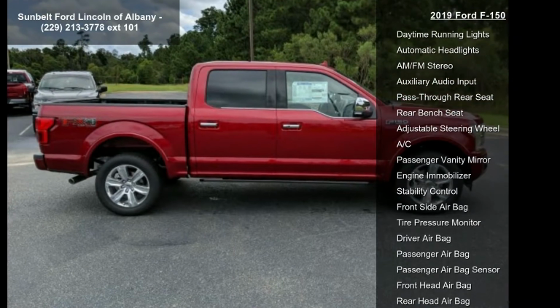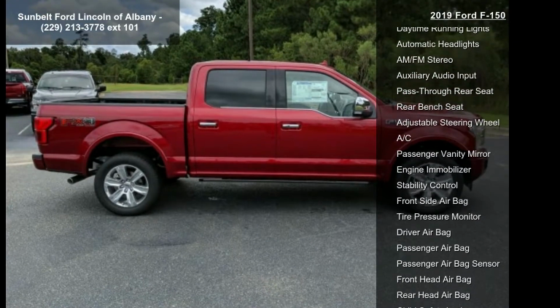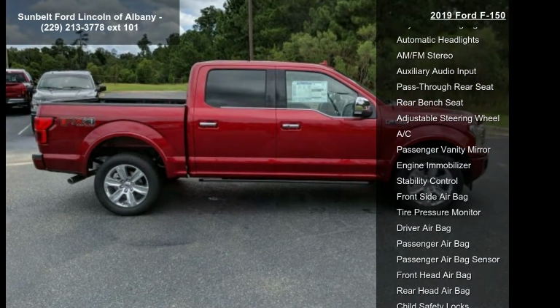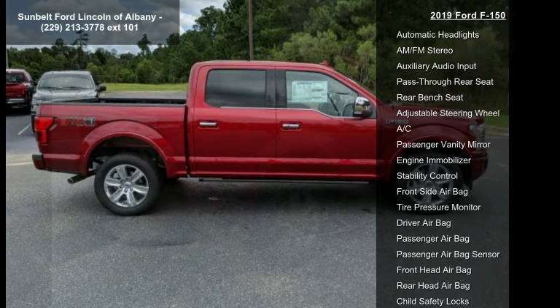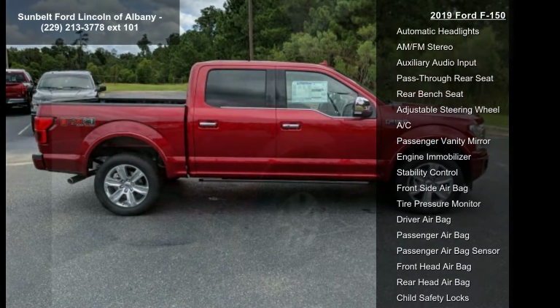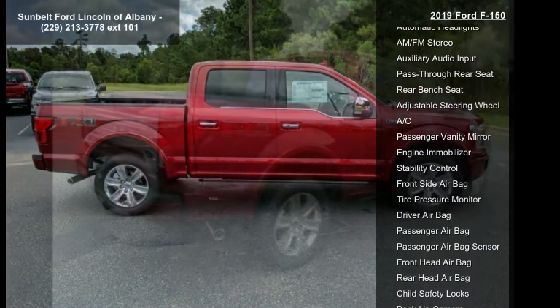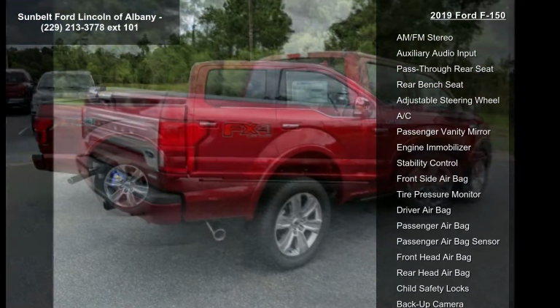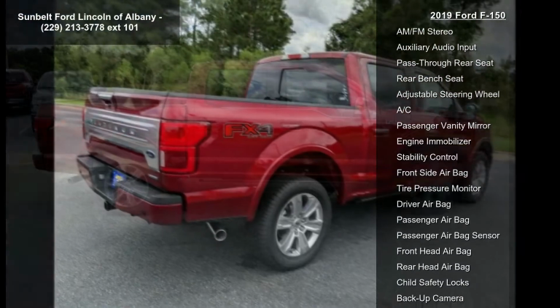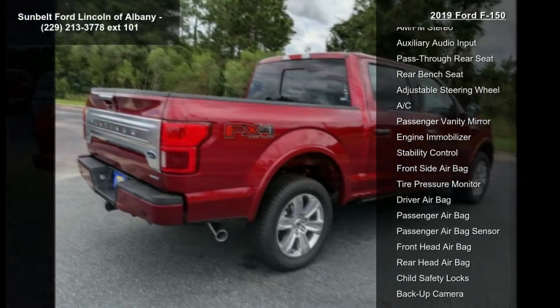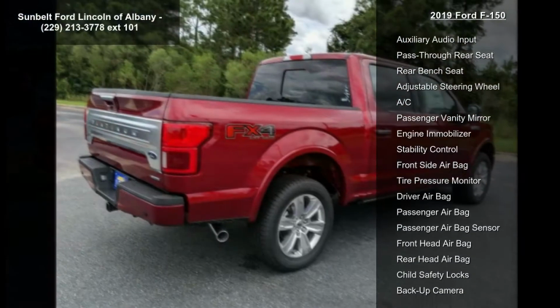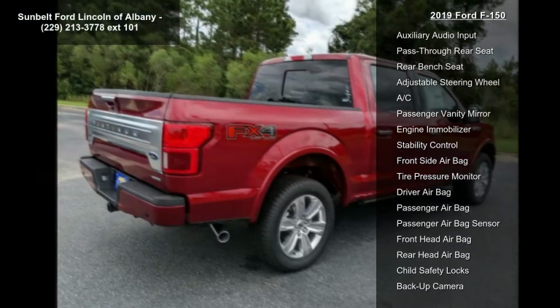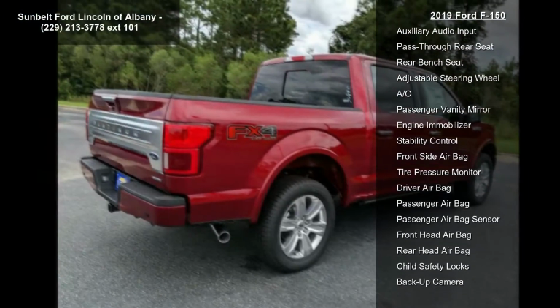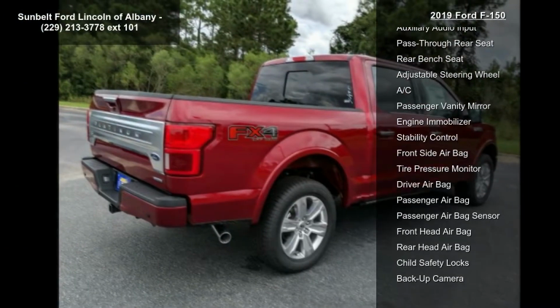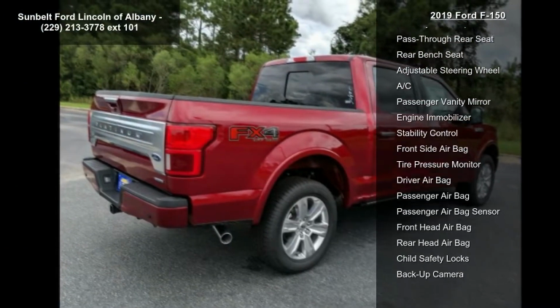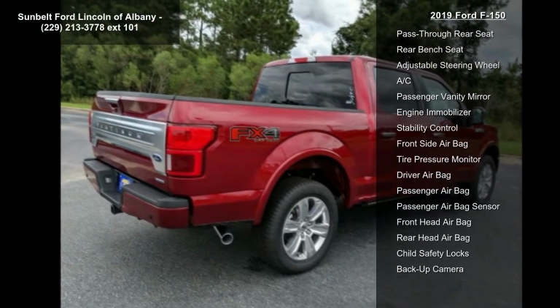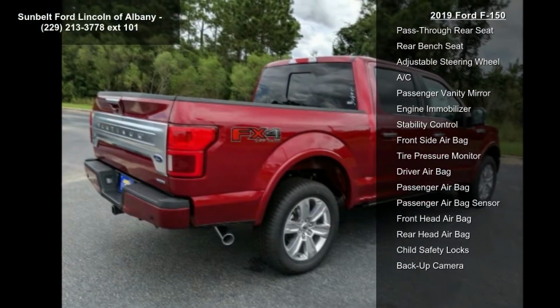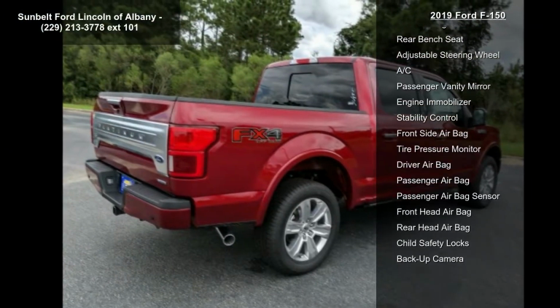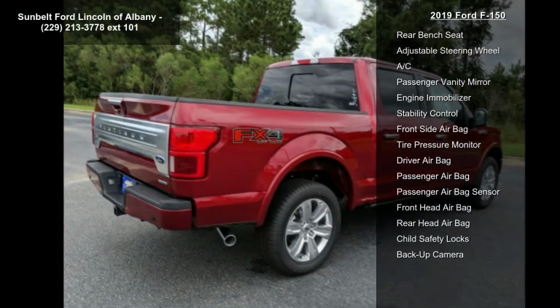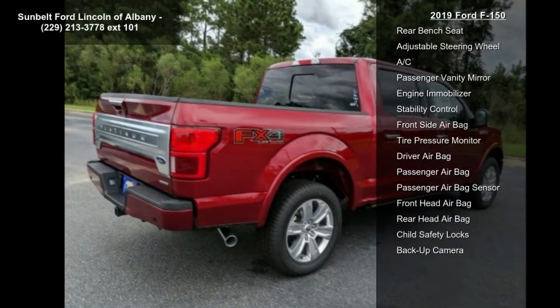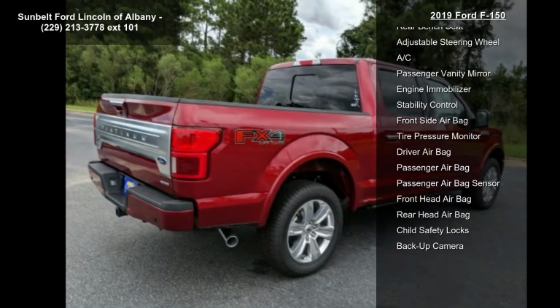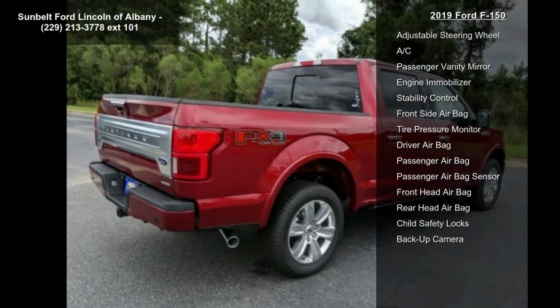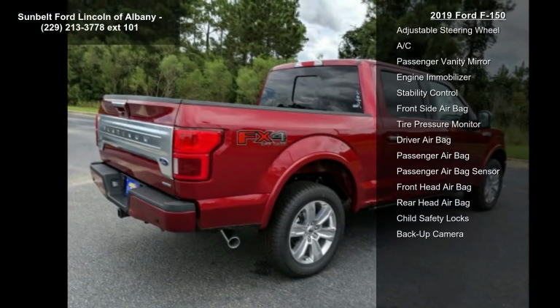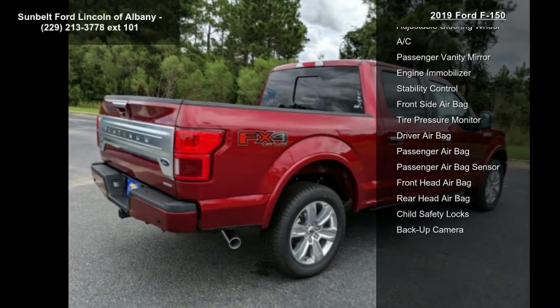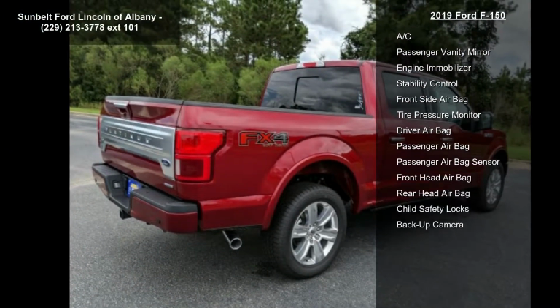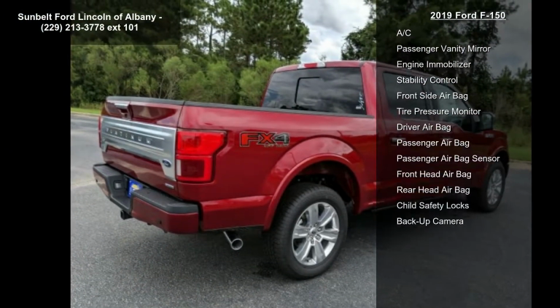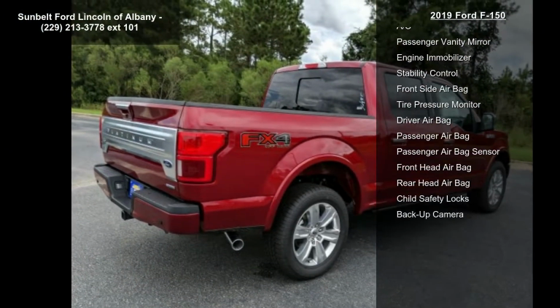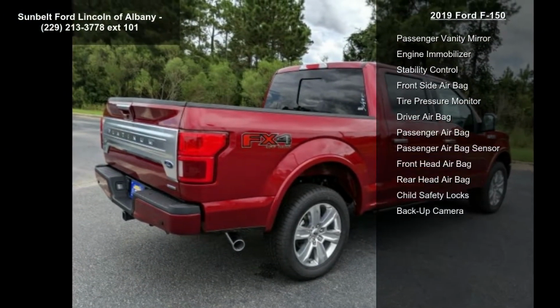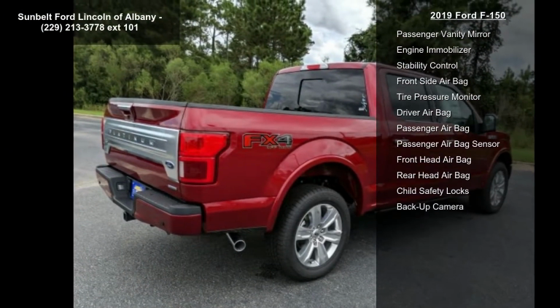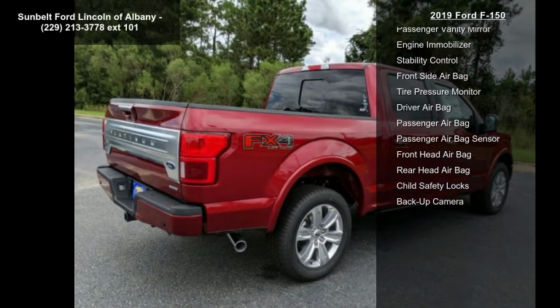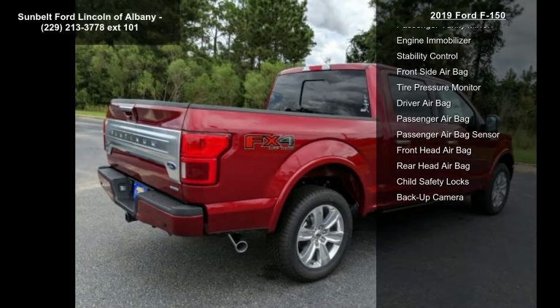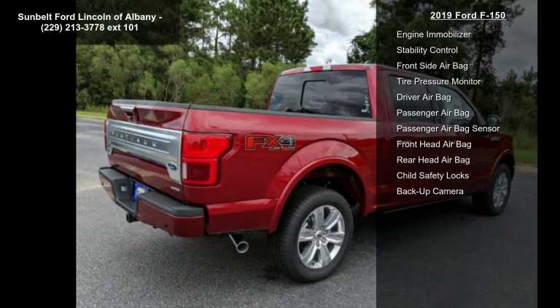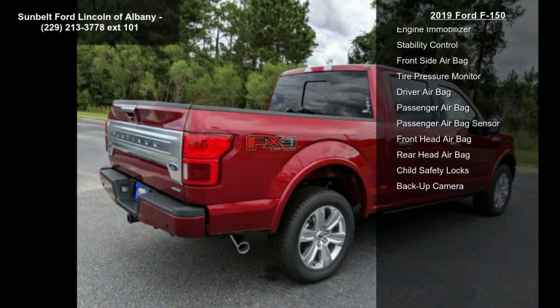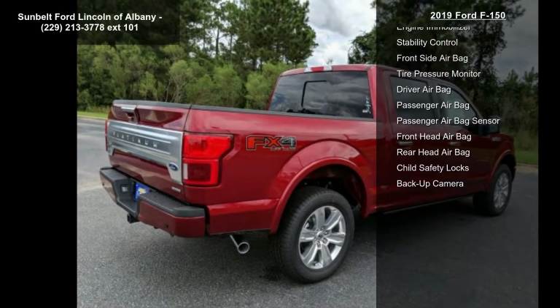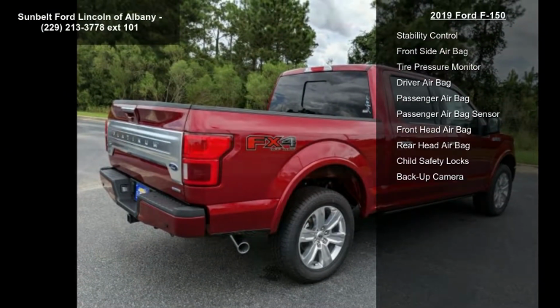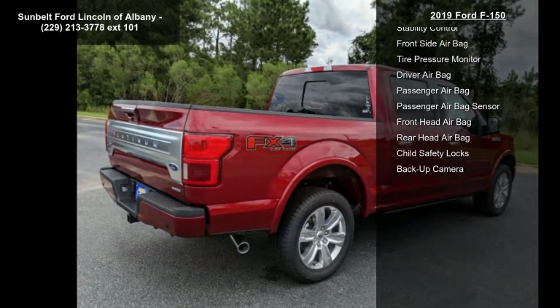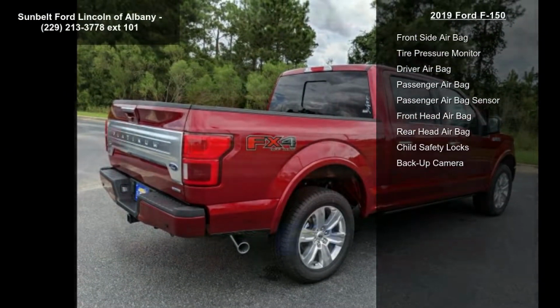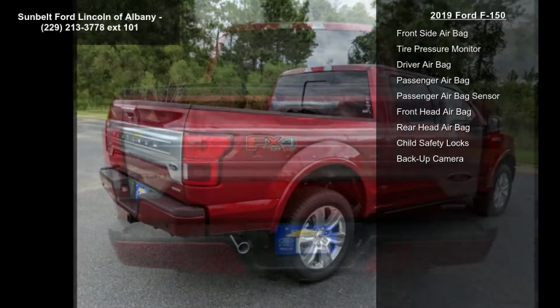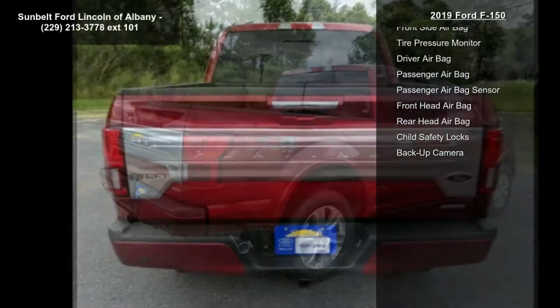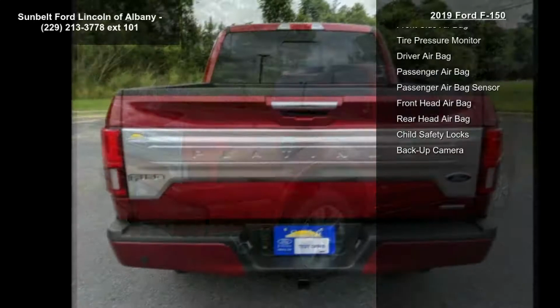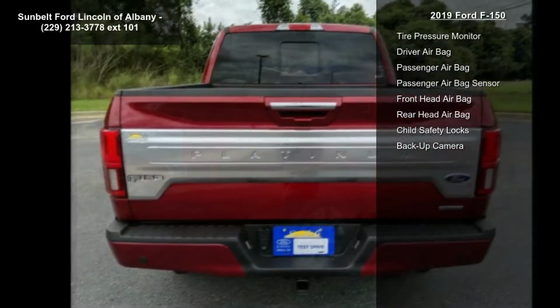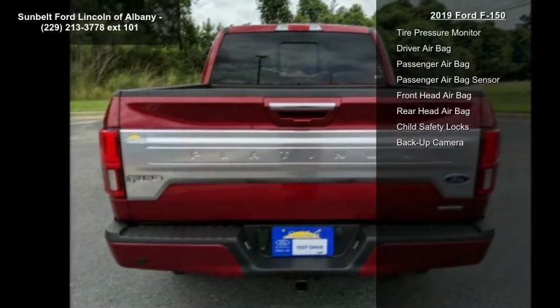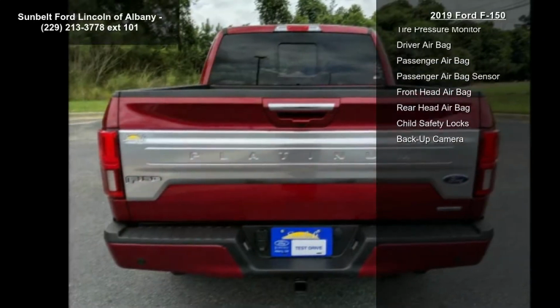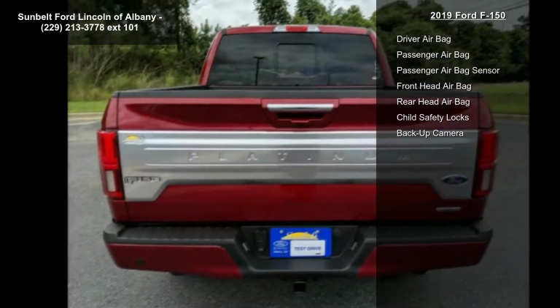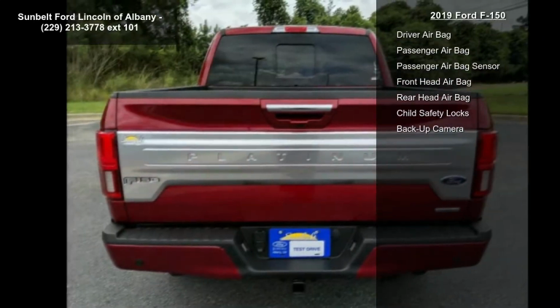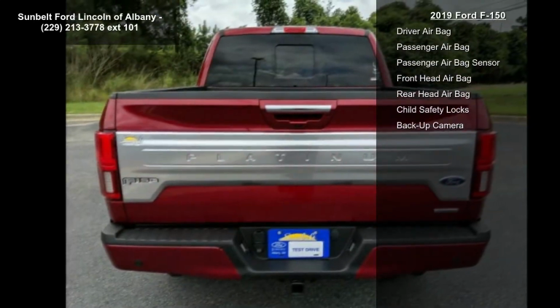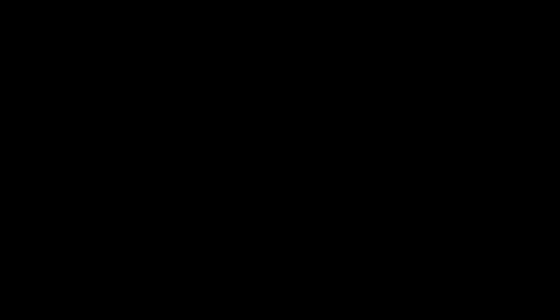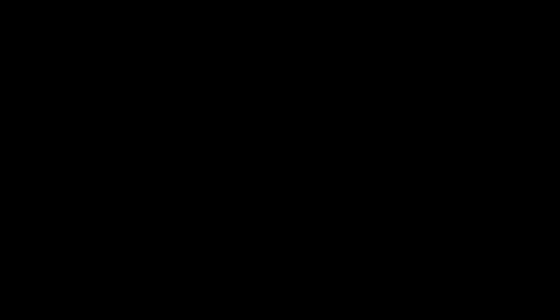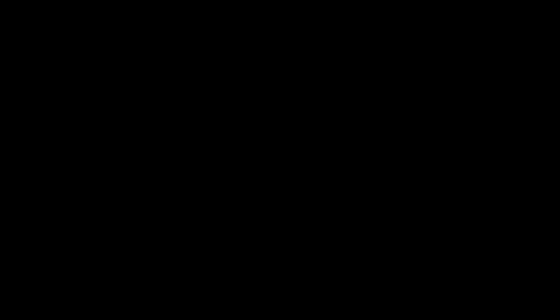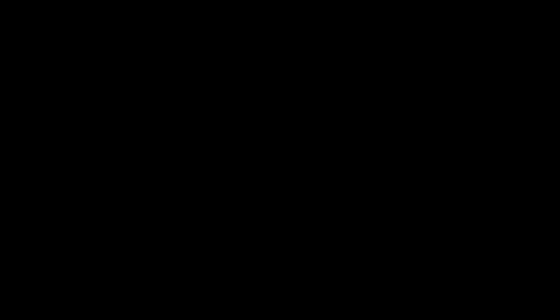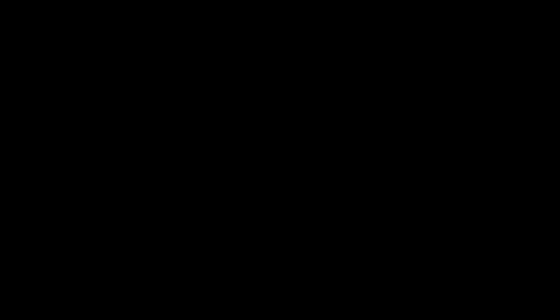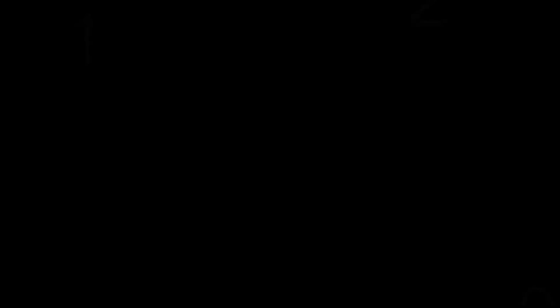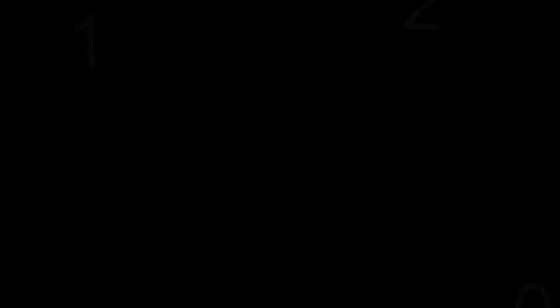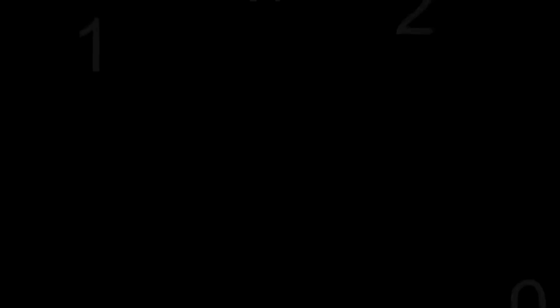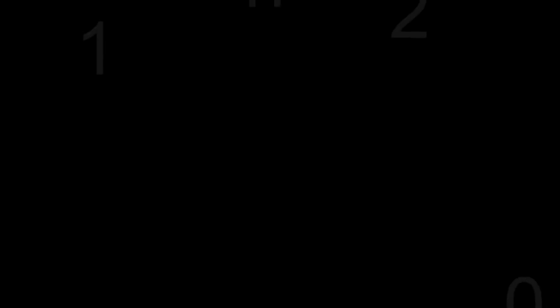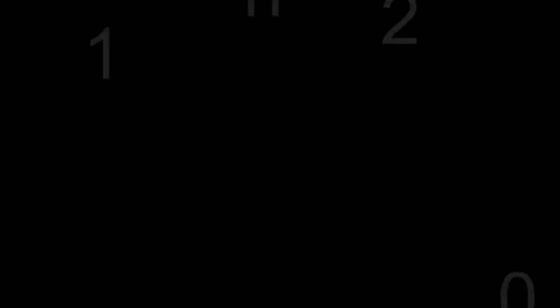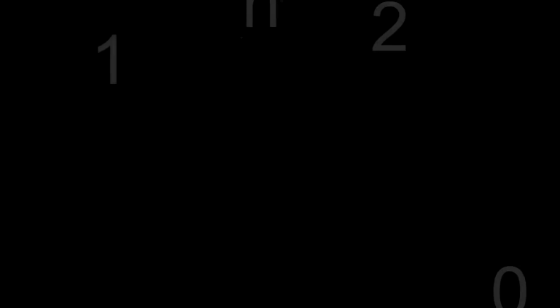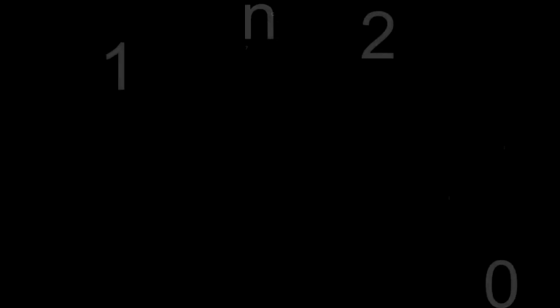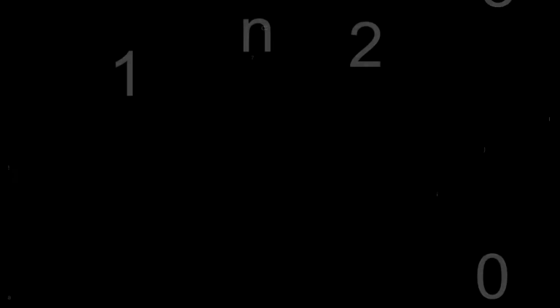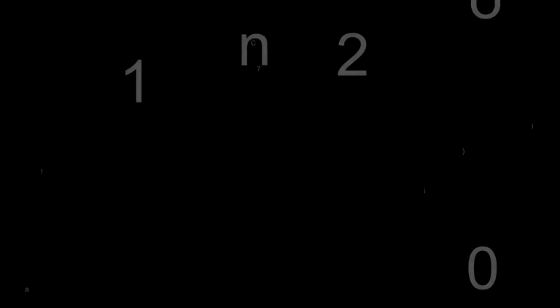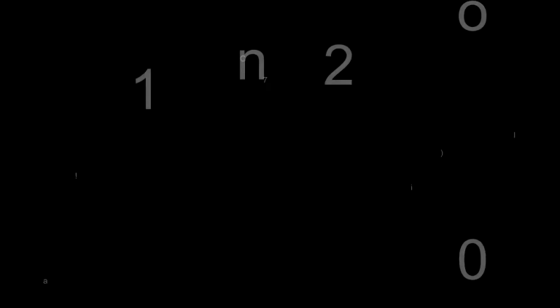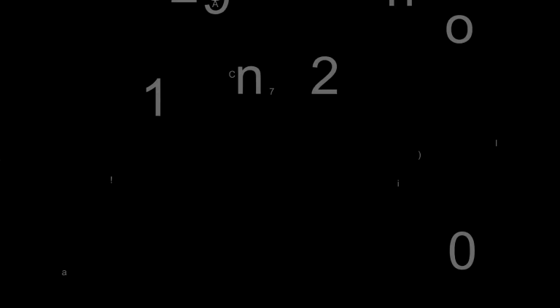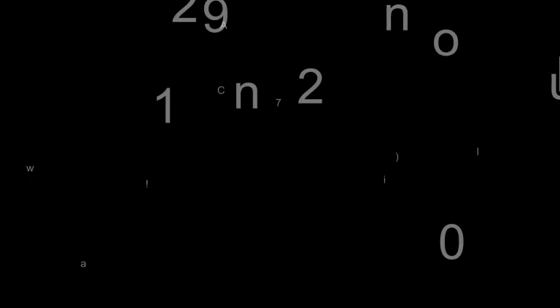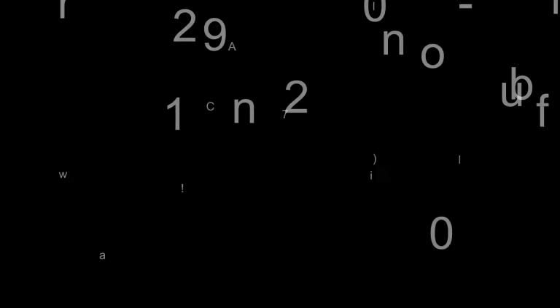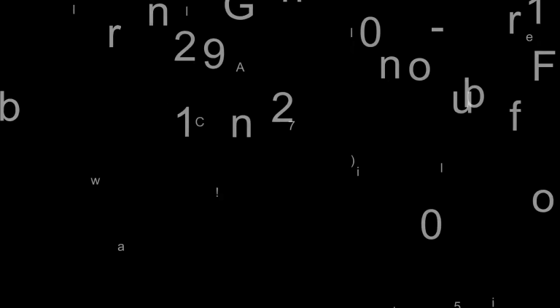Gross vehicle weight: 7,000 lb payload package, 3.31 axle ratio, 4-wheel drive, power steering, and ABS.